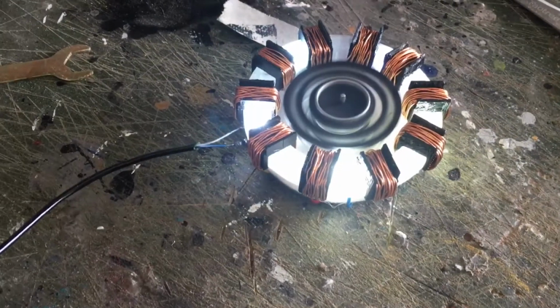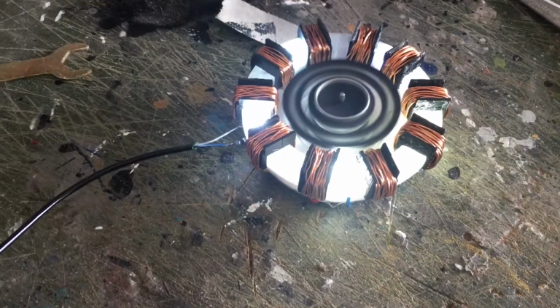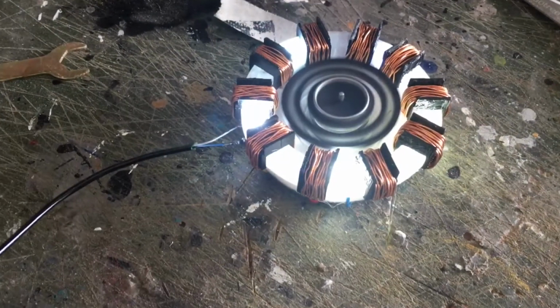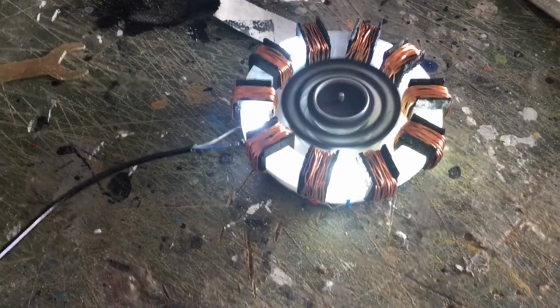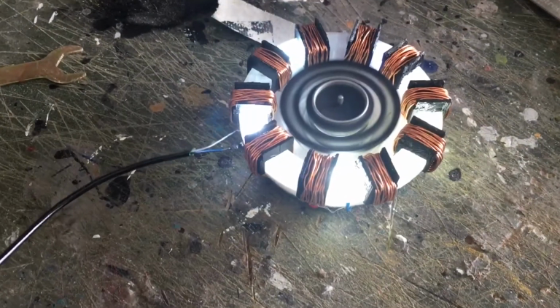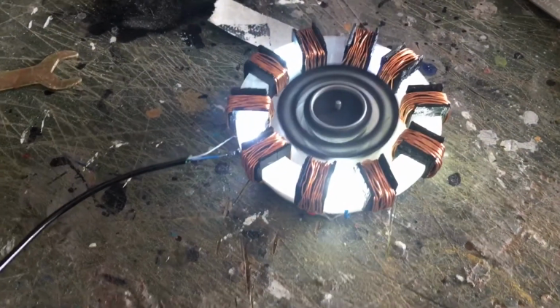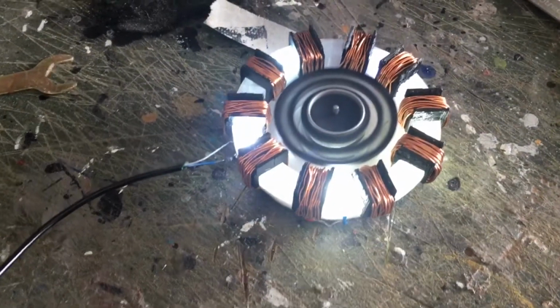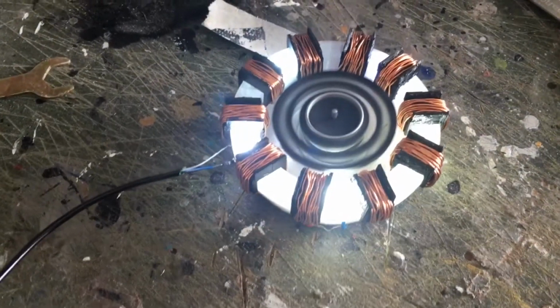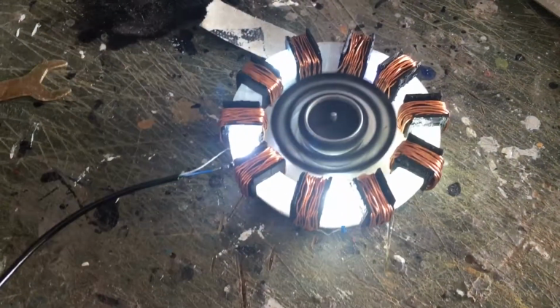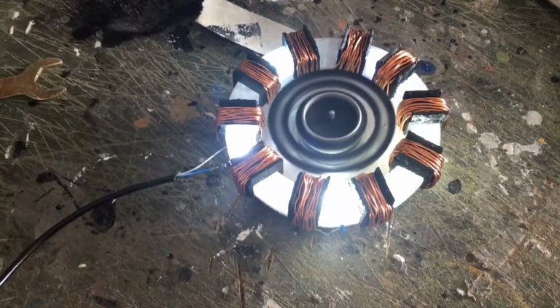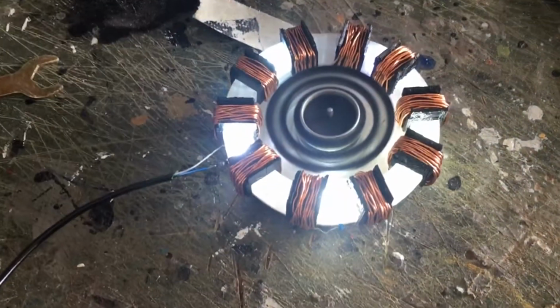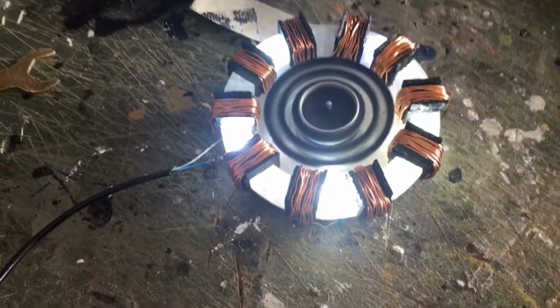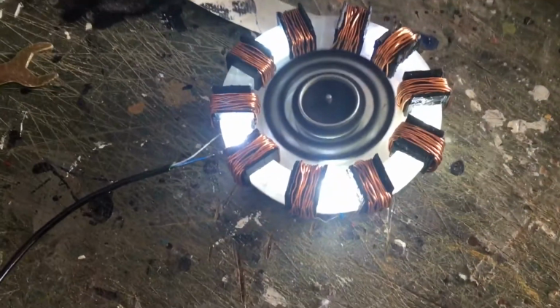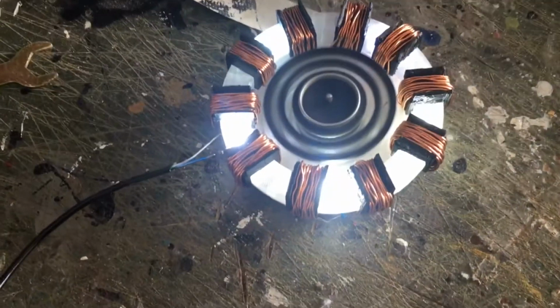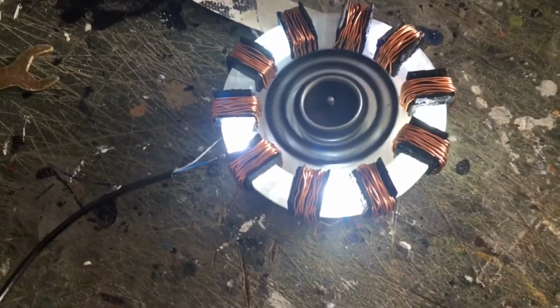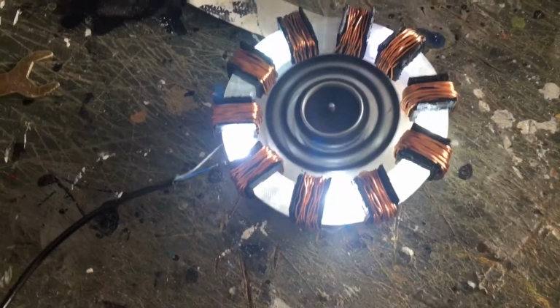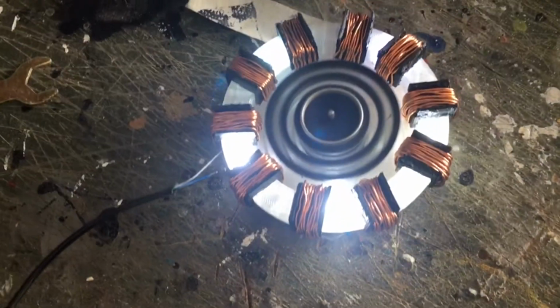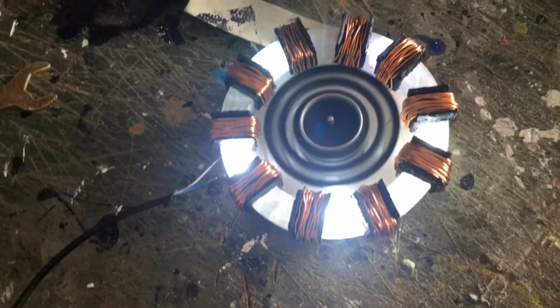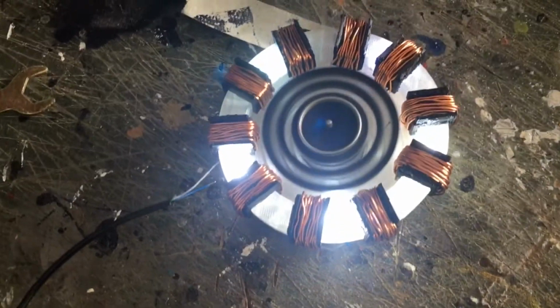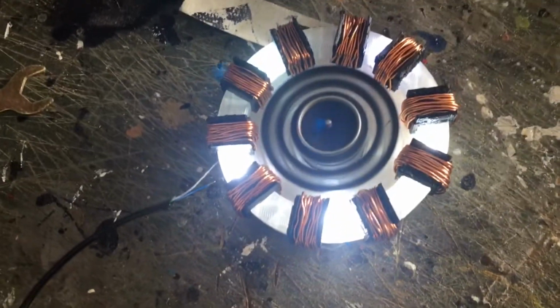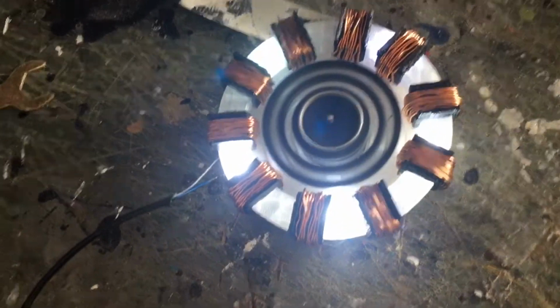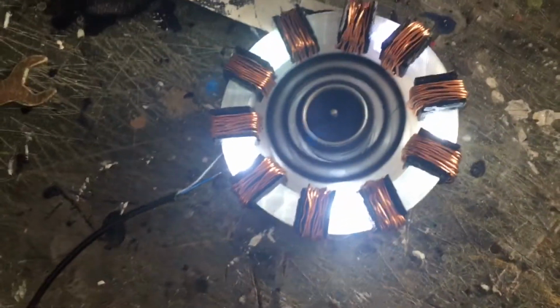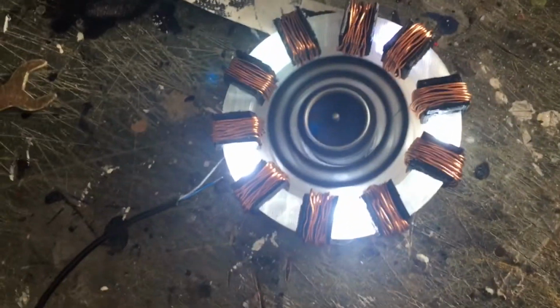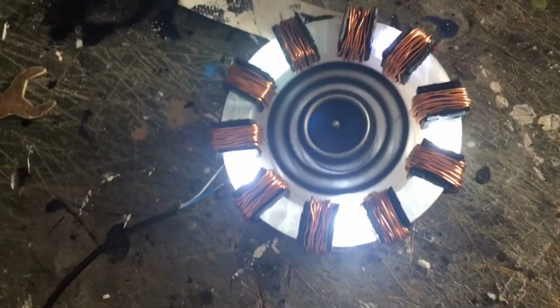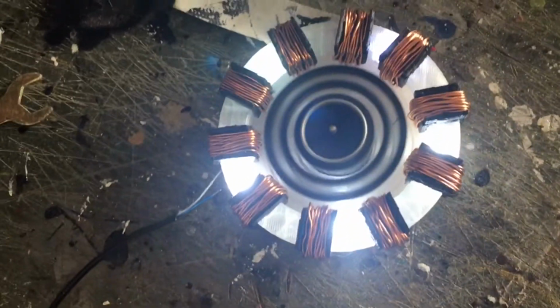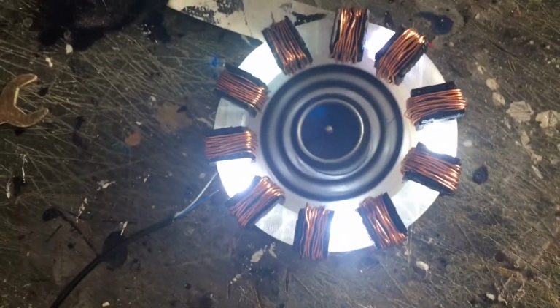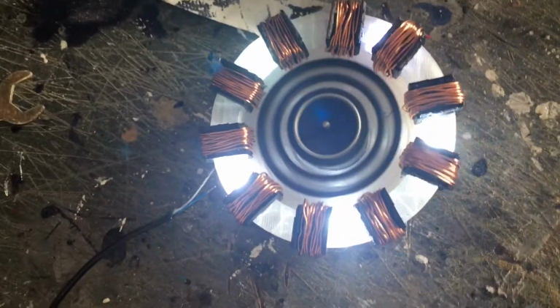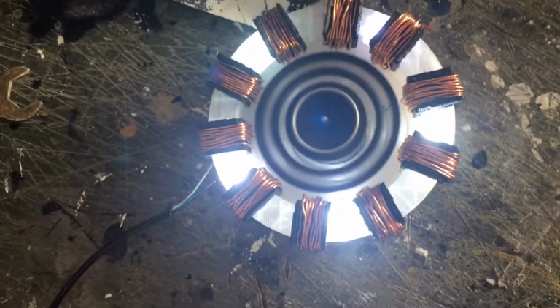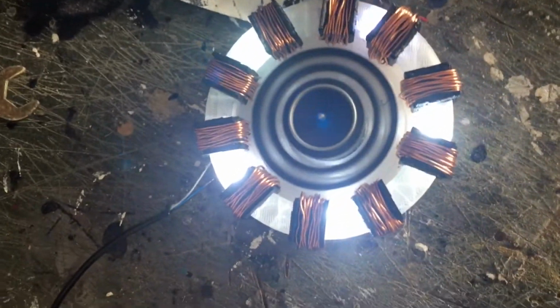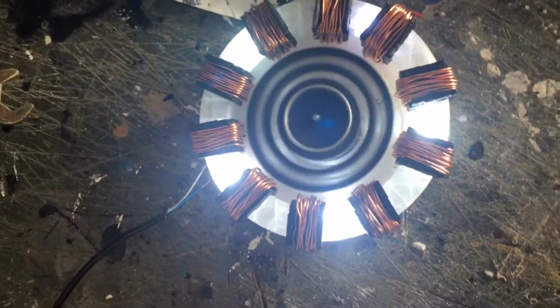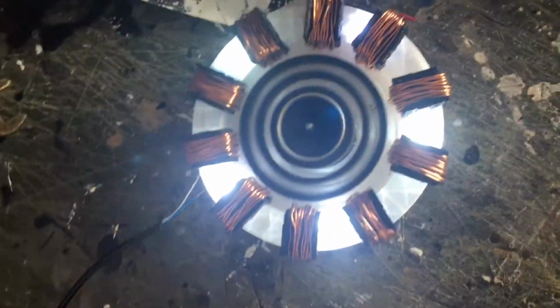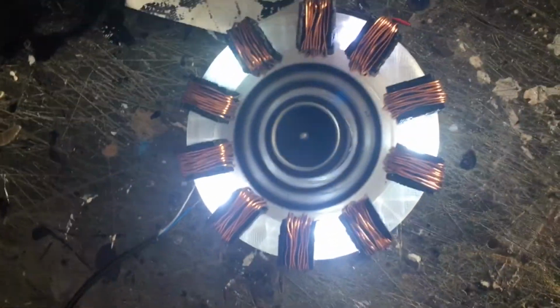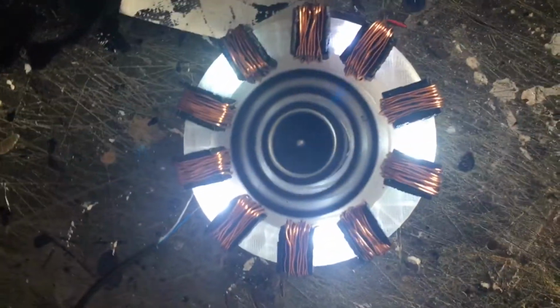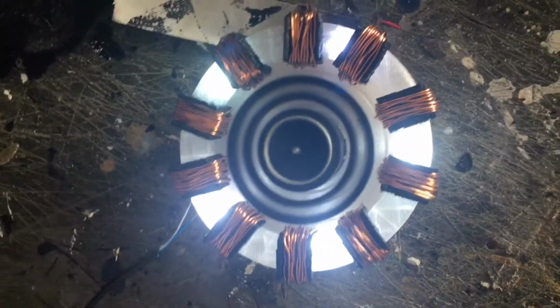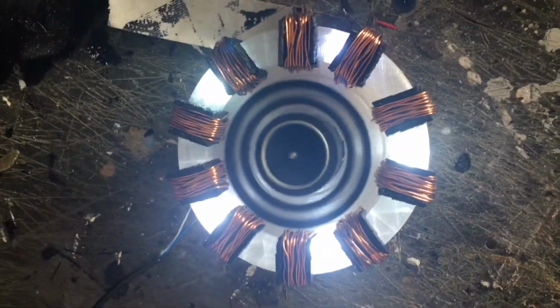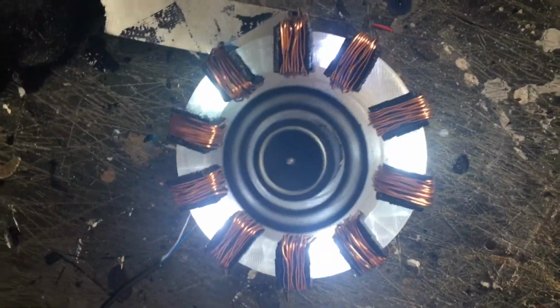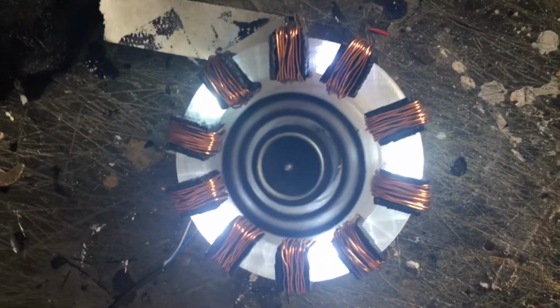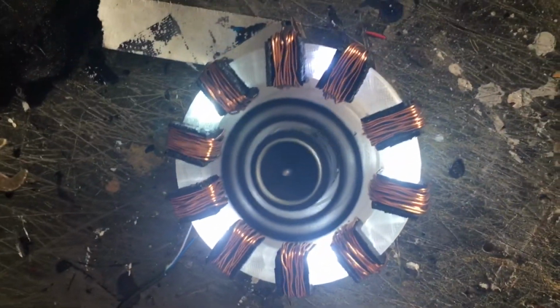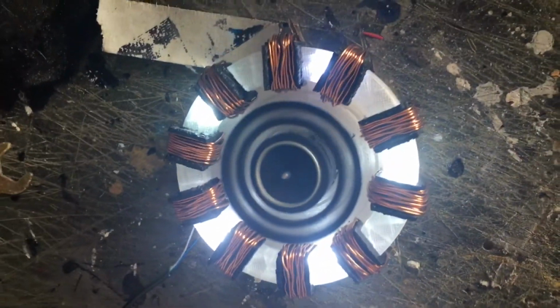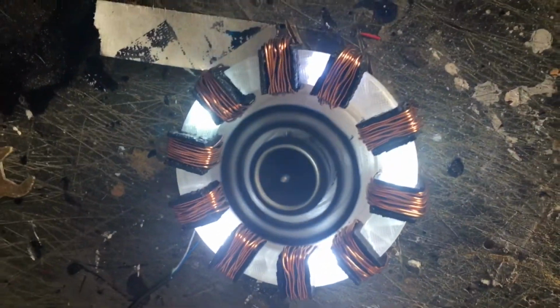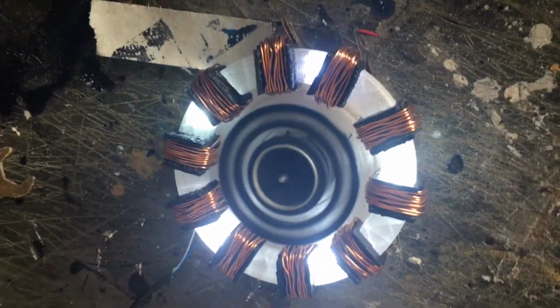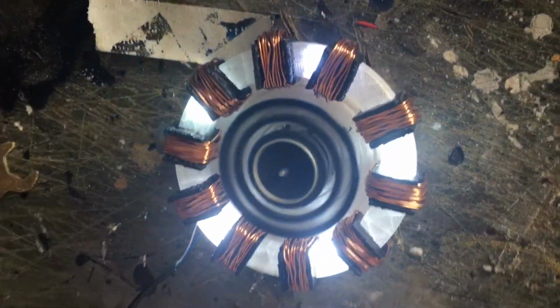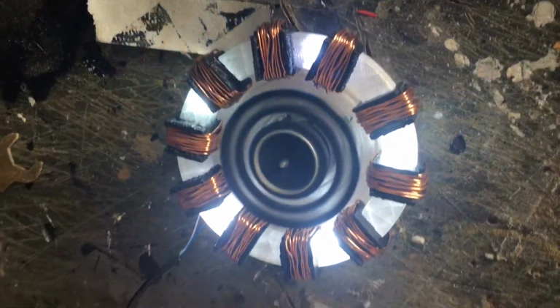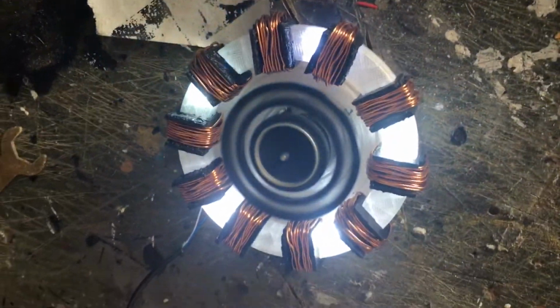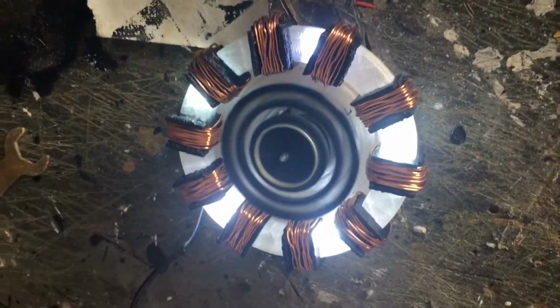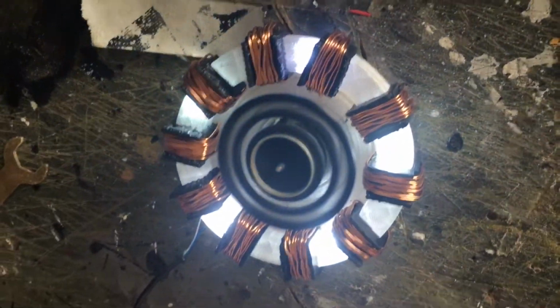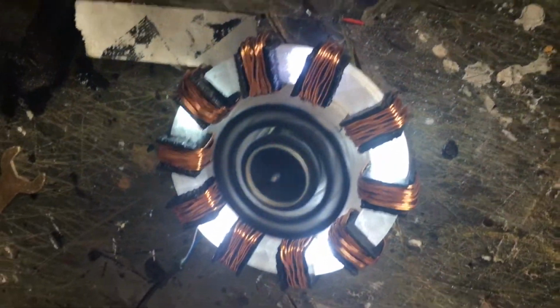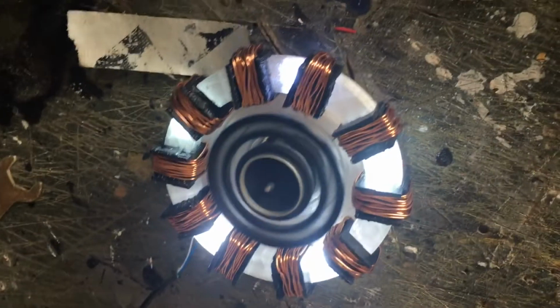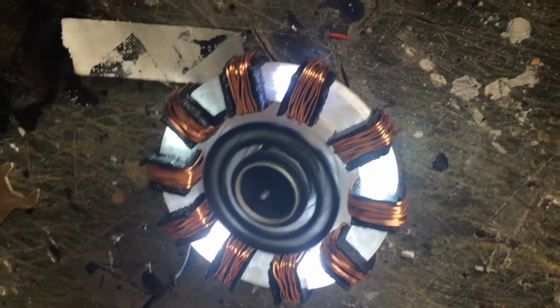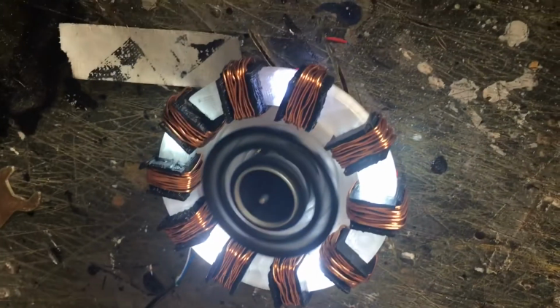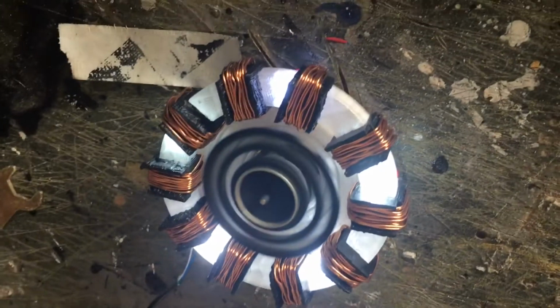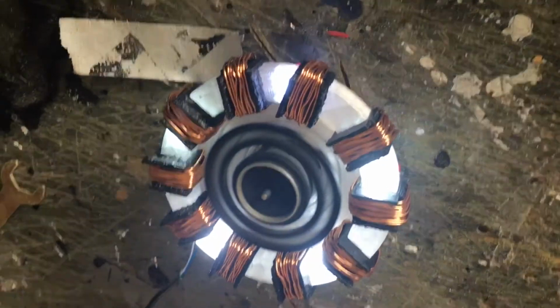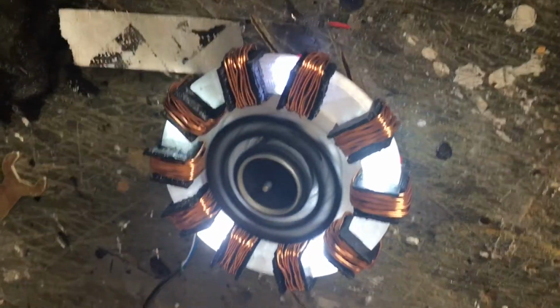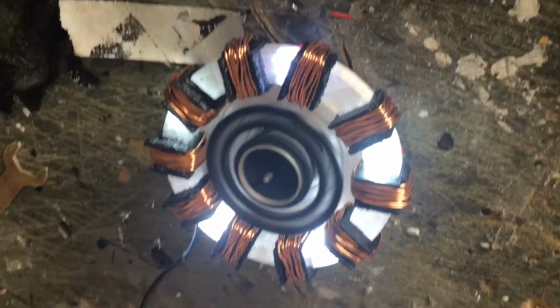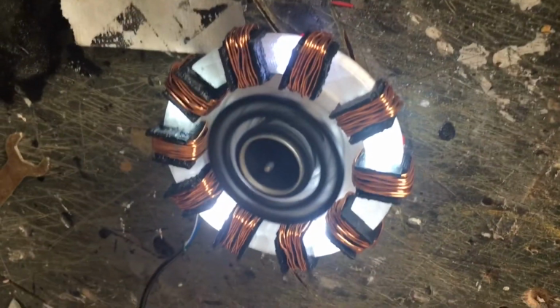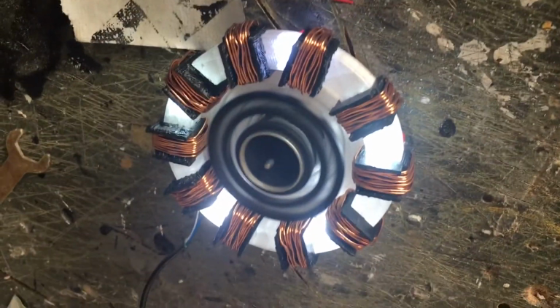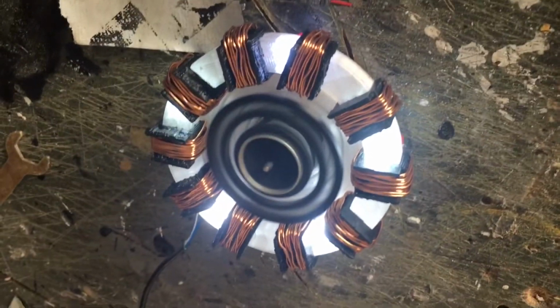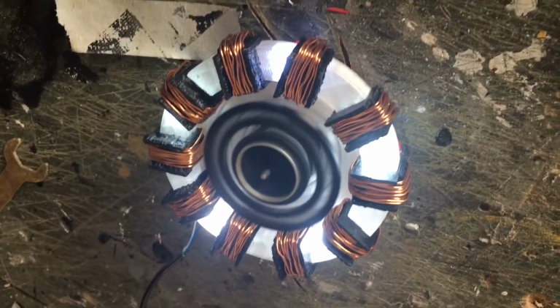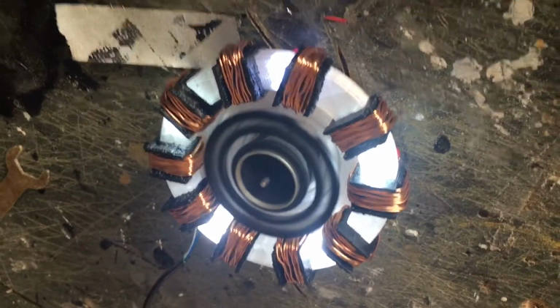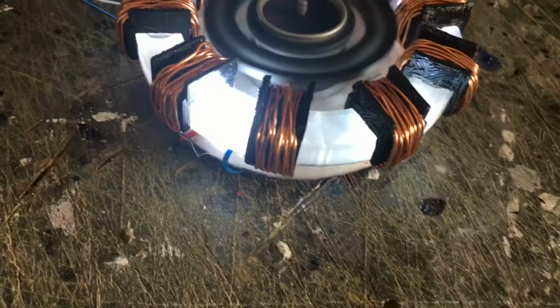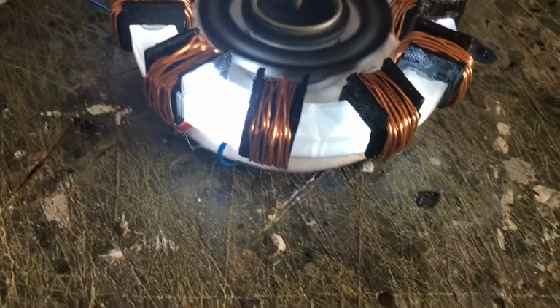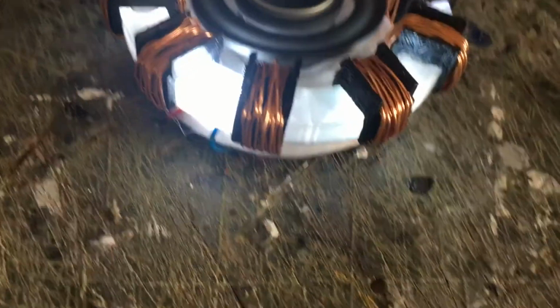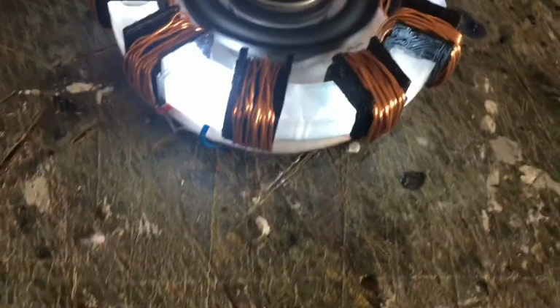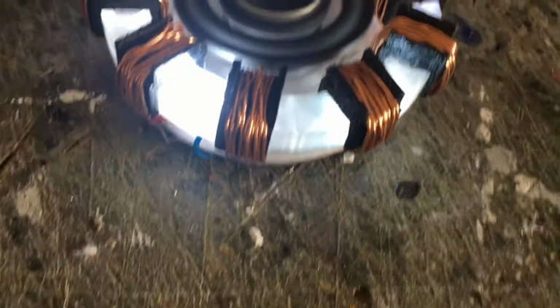Overall I think this turns out pretty good. It lights up pretty well and the spinning part looks pretty good too.